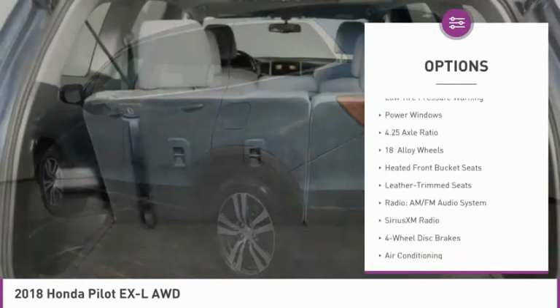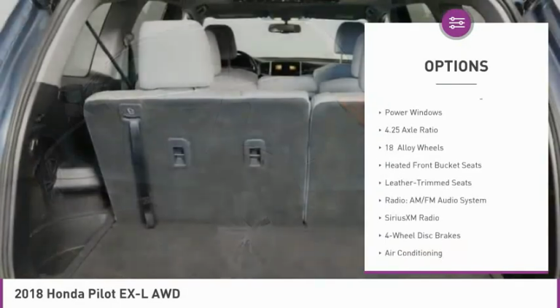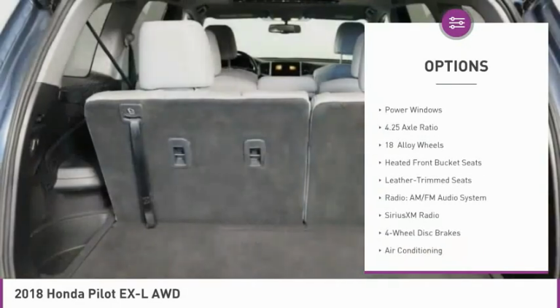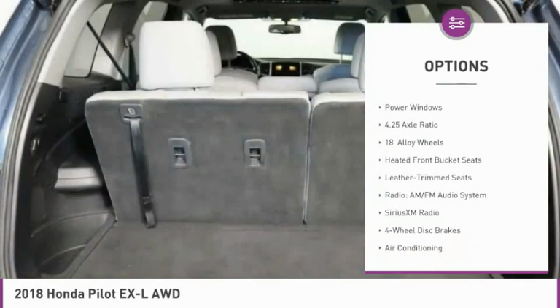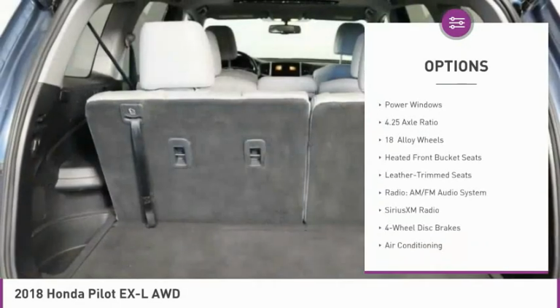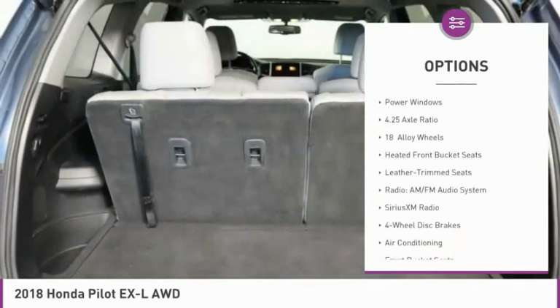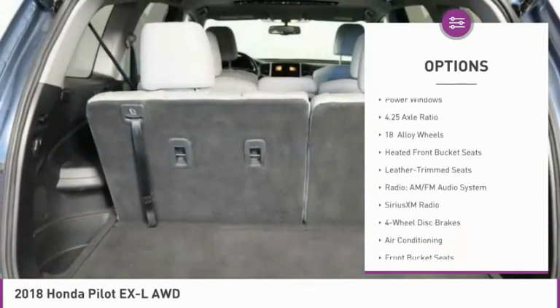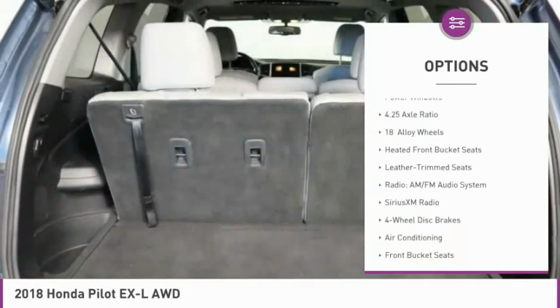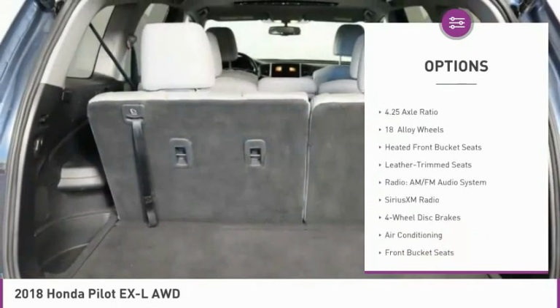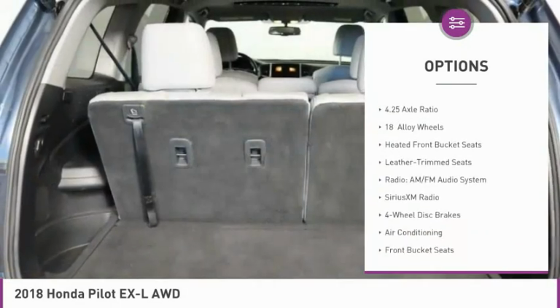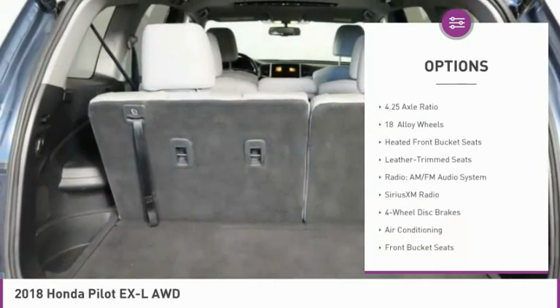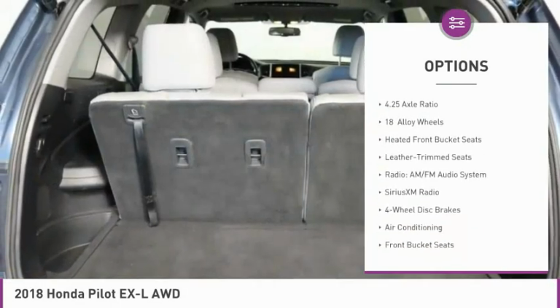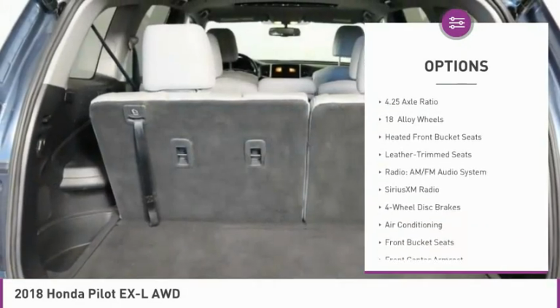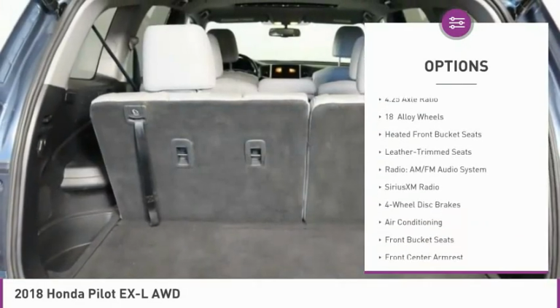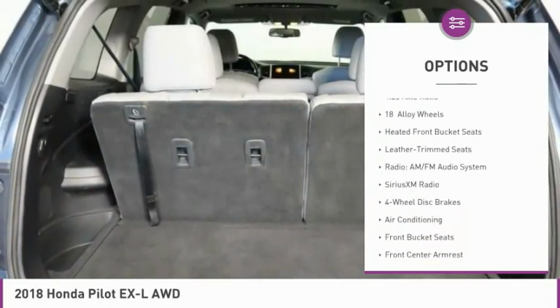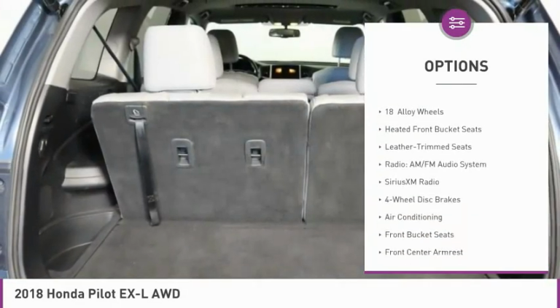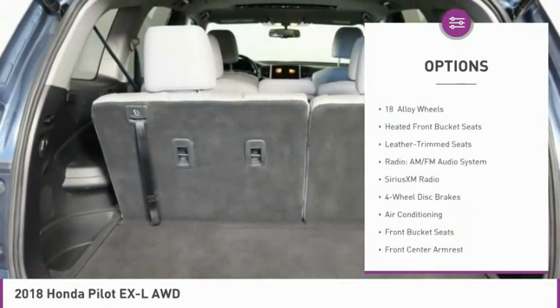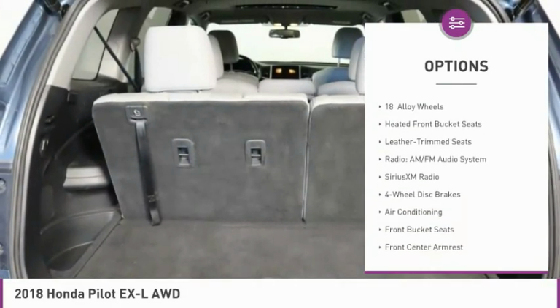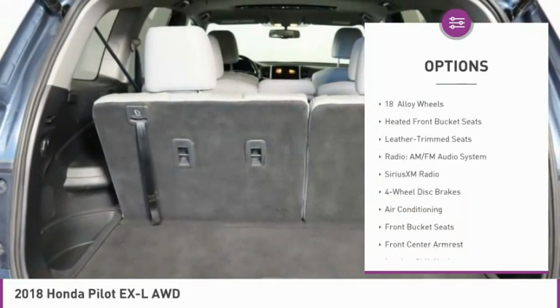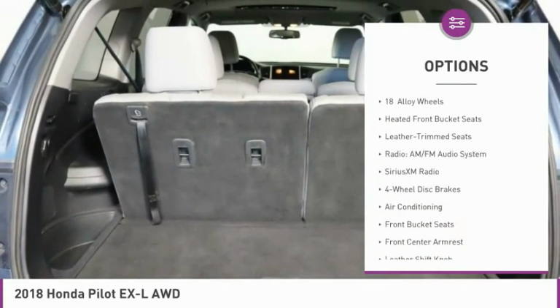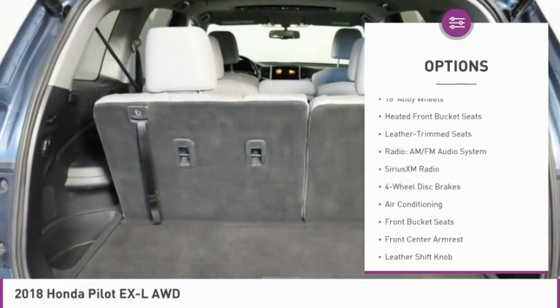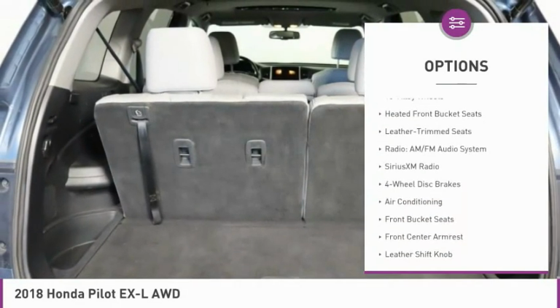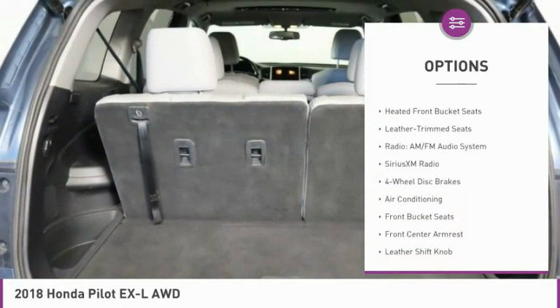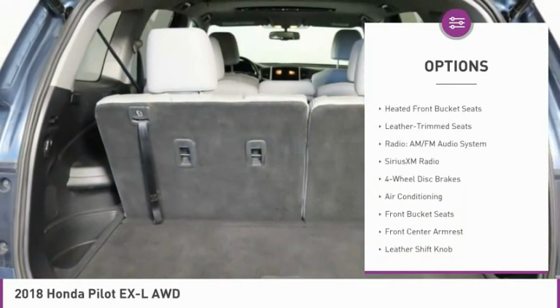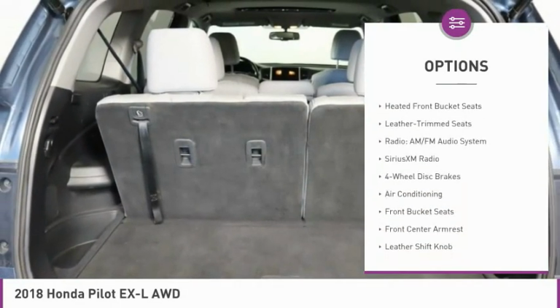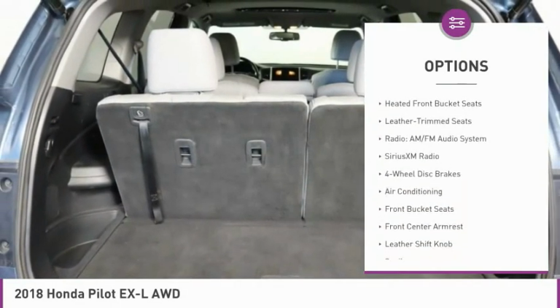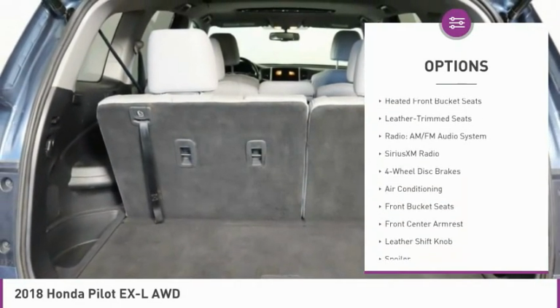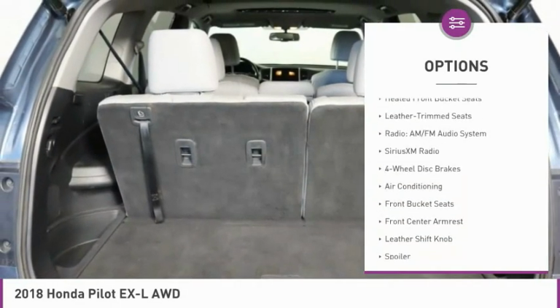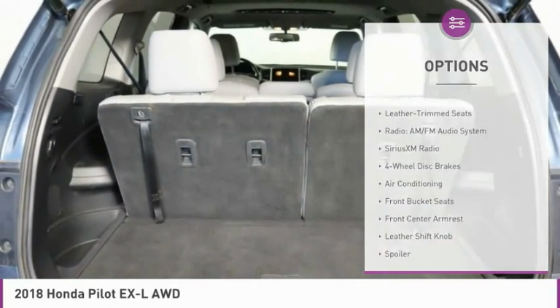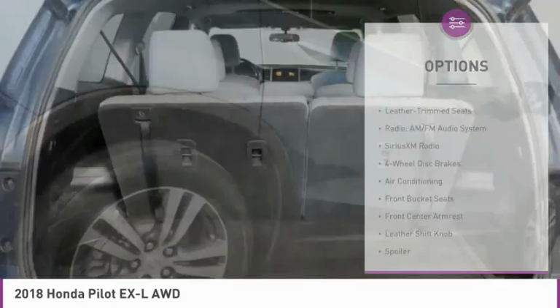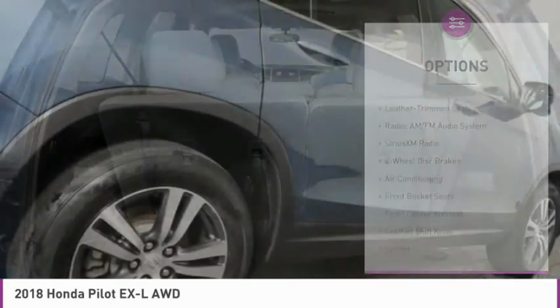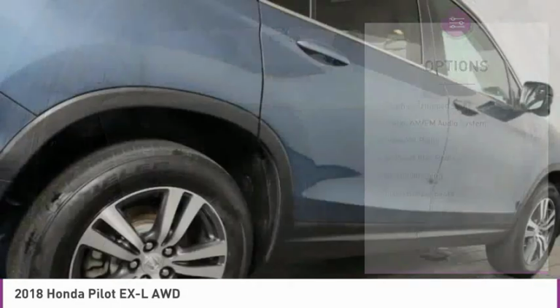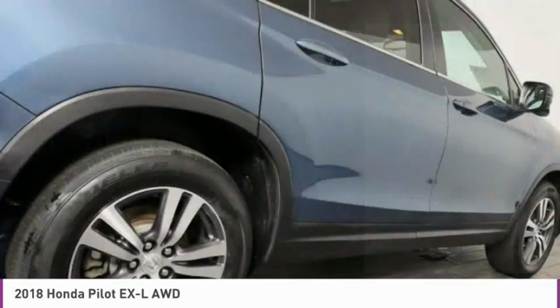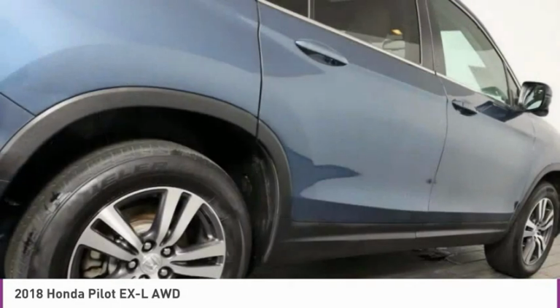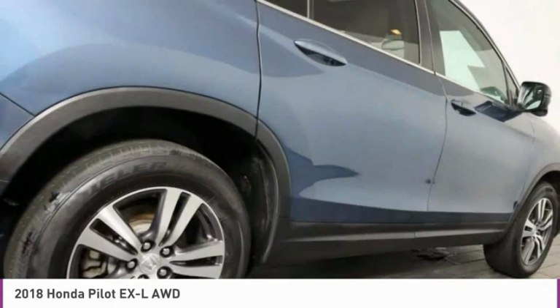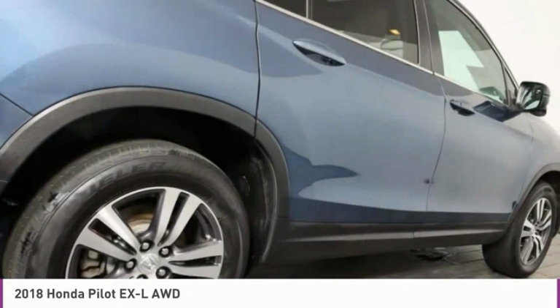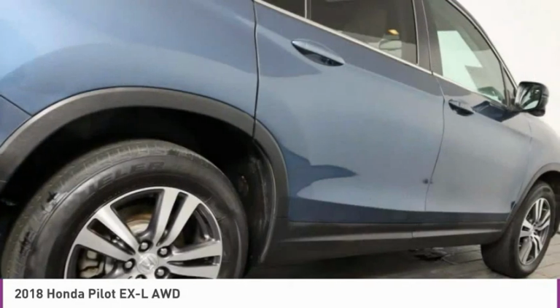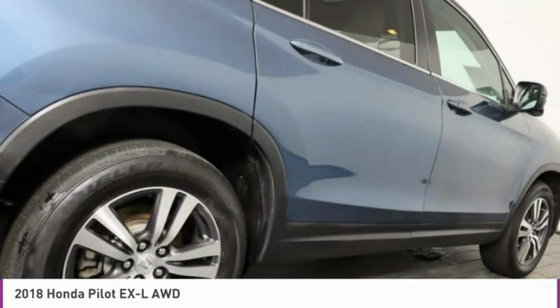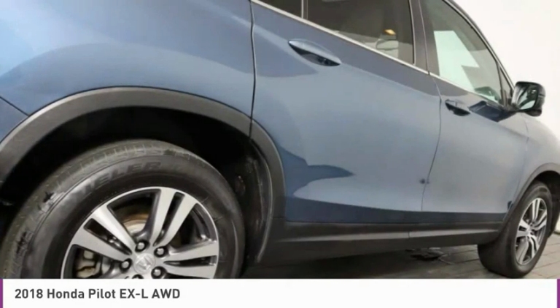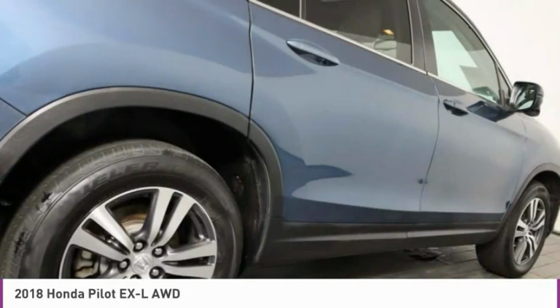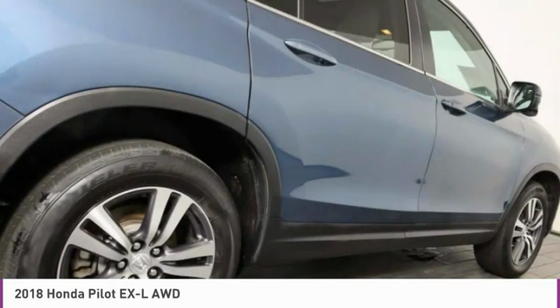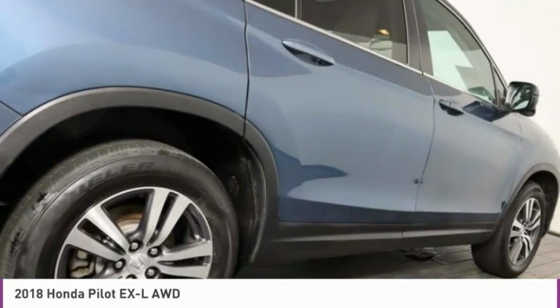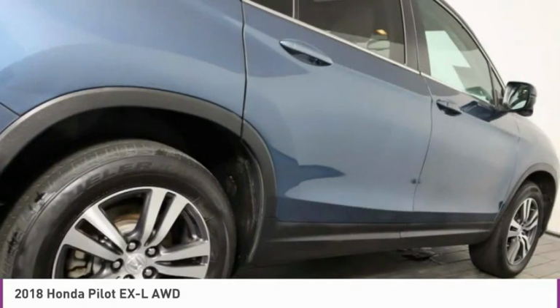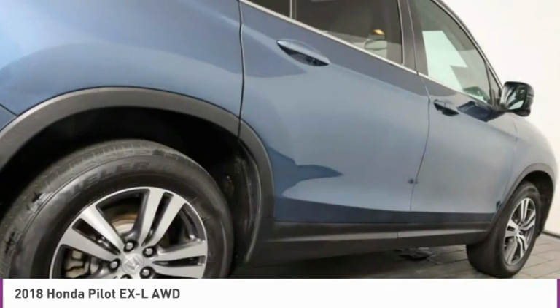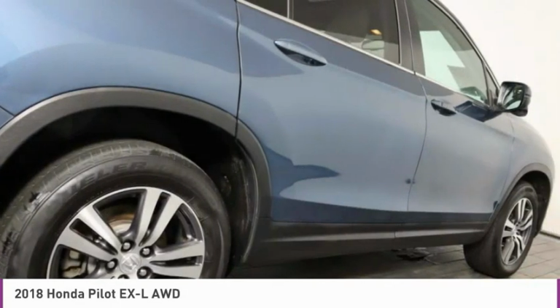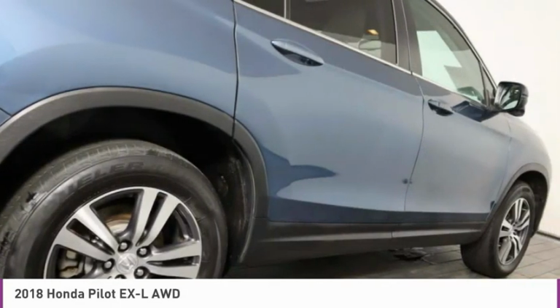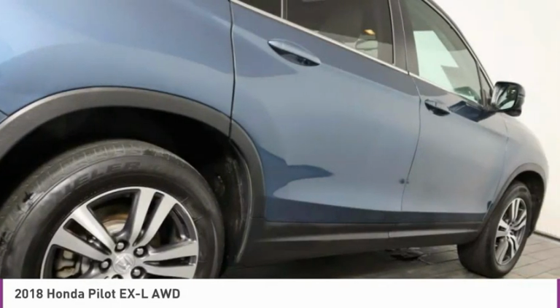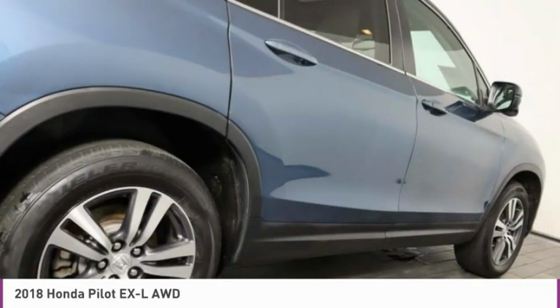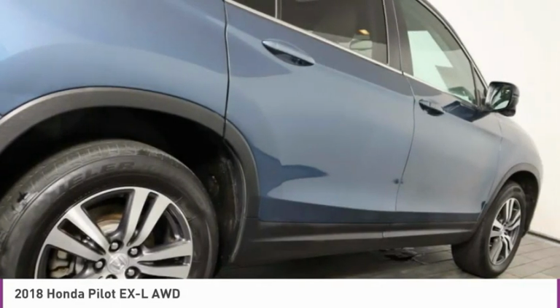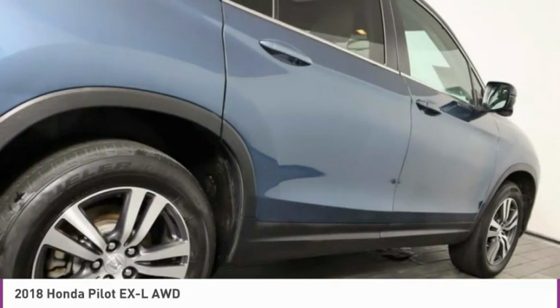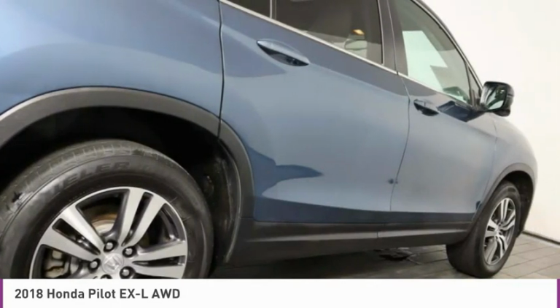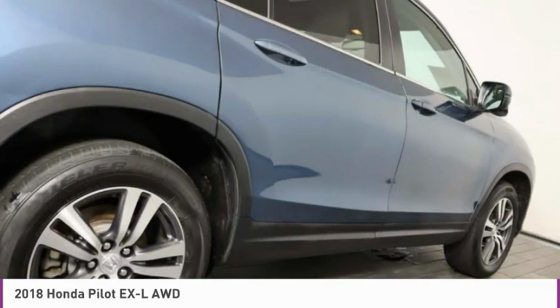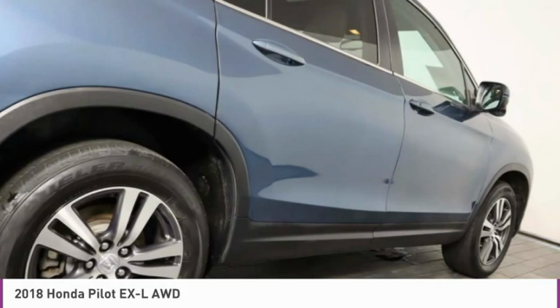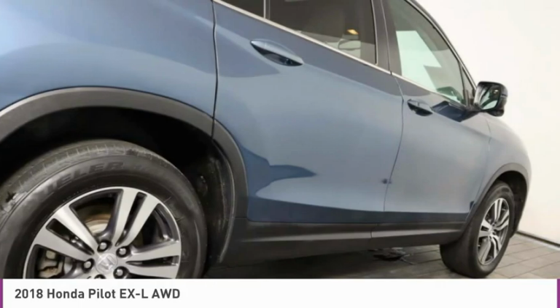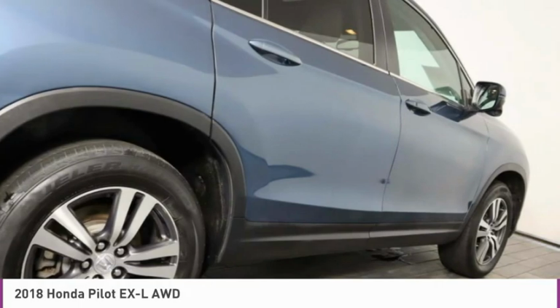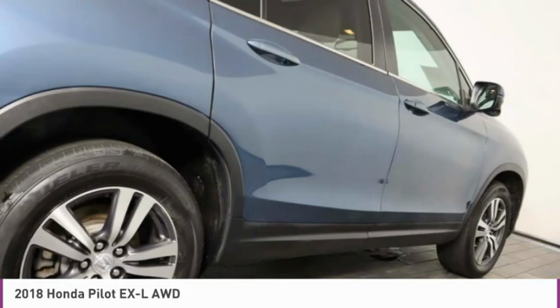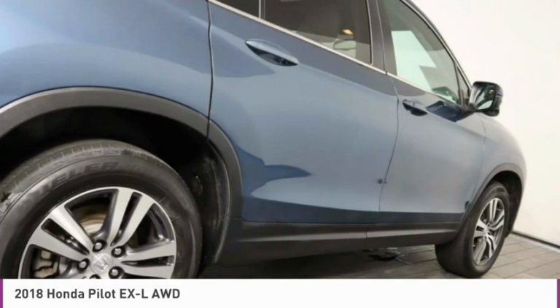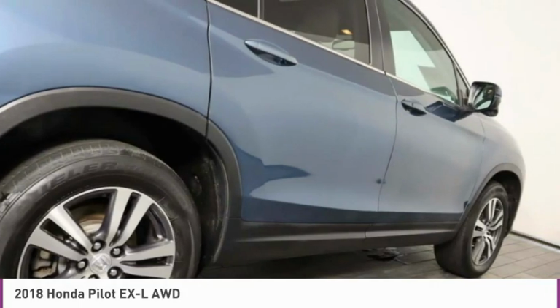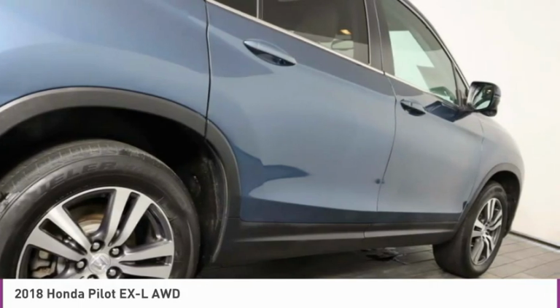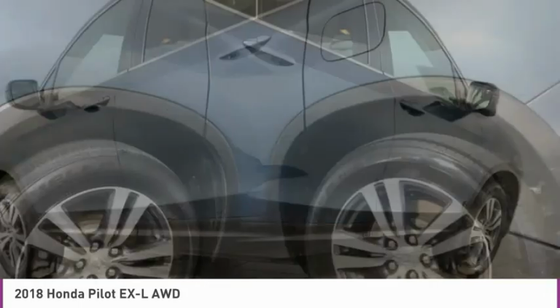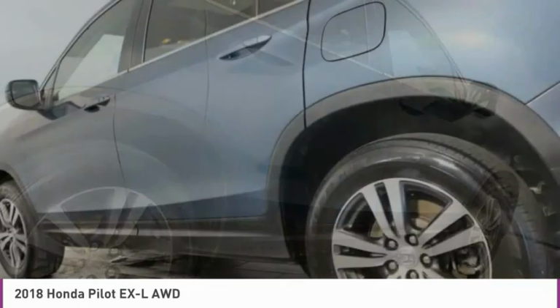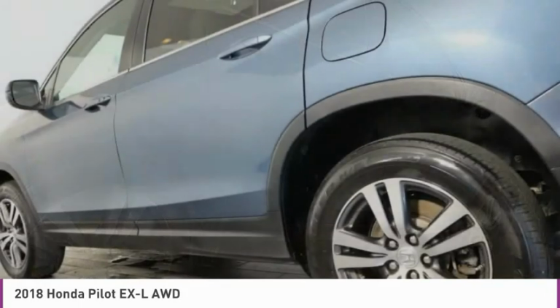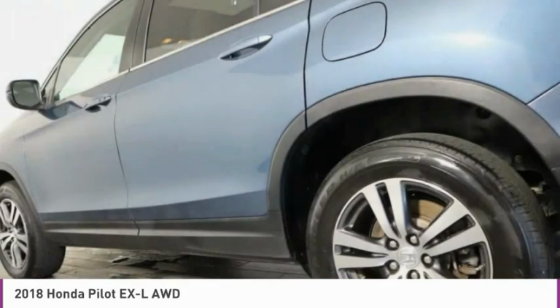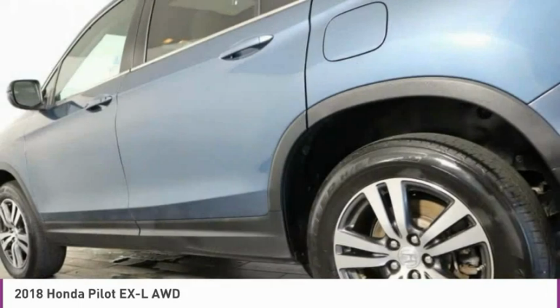Power moonroof, four-wheel disc brakes, heated front seats, low tire pressure warning, and power windows.